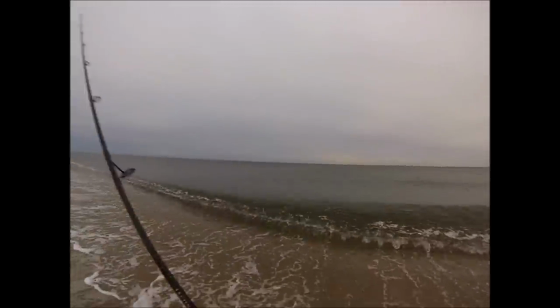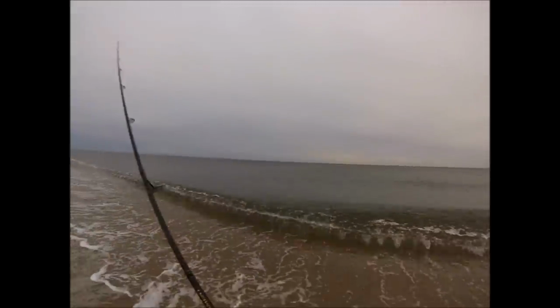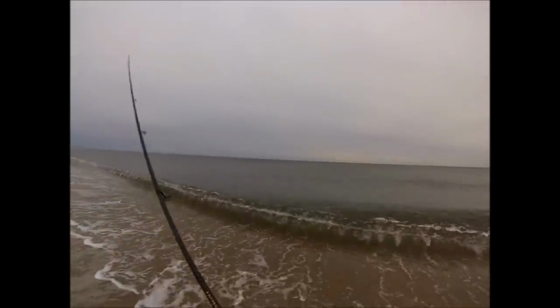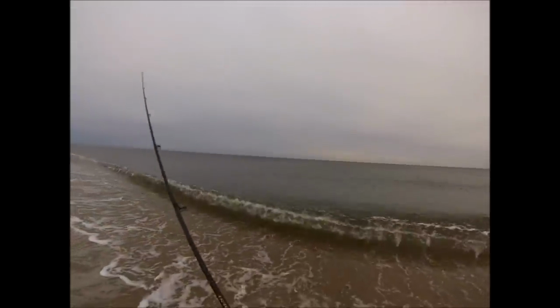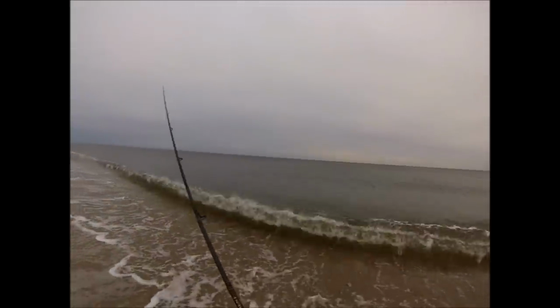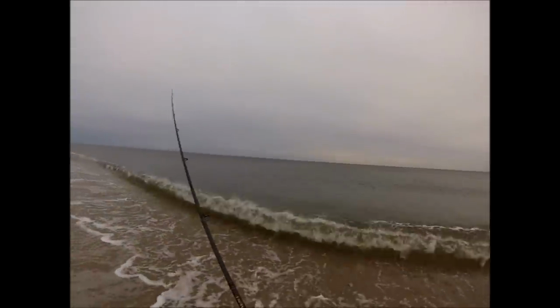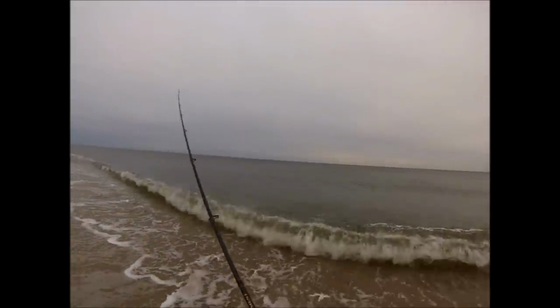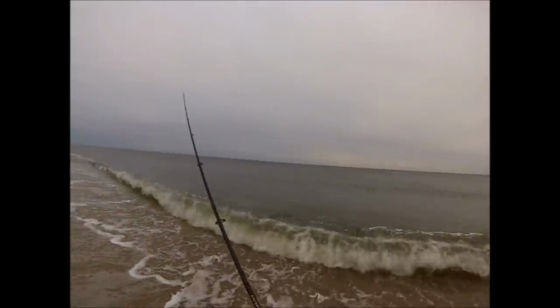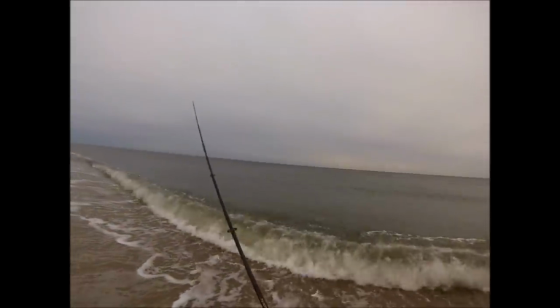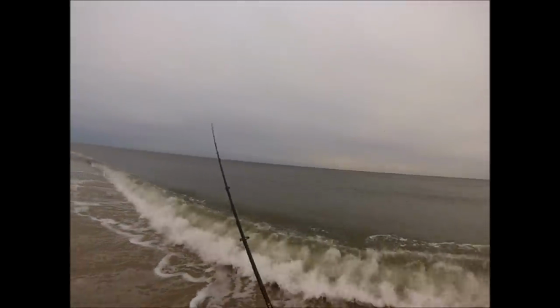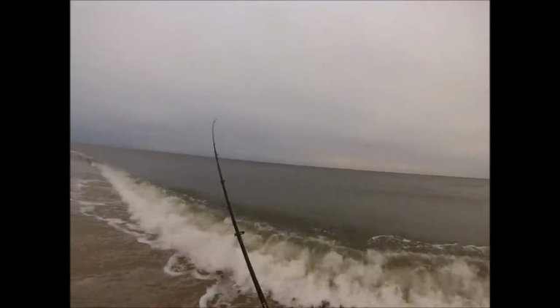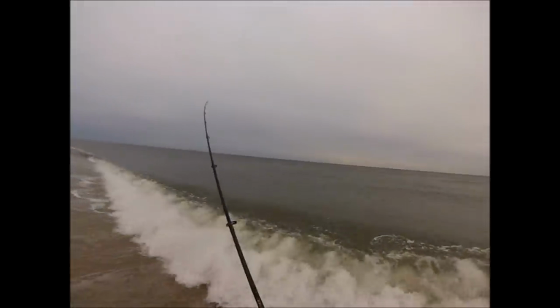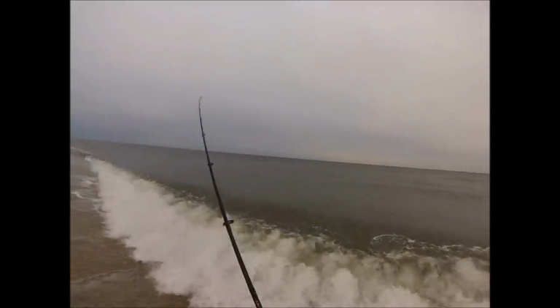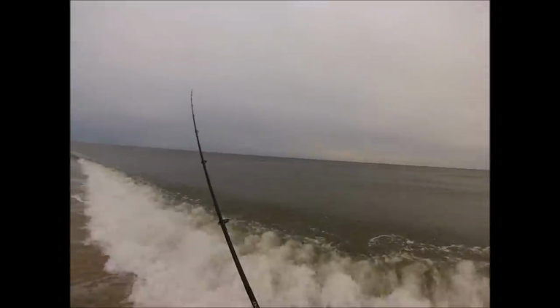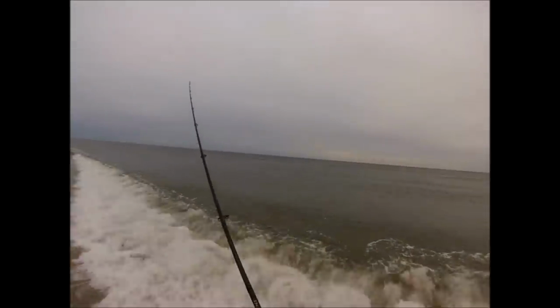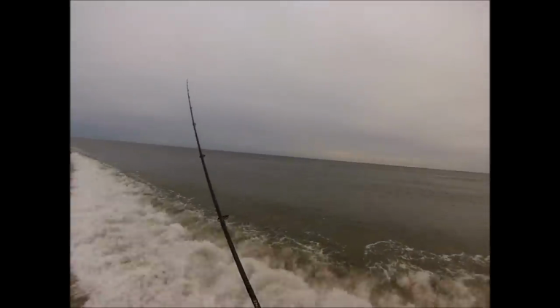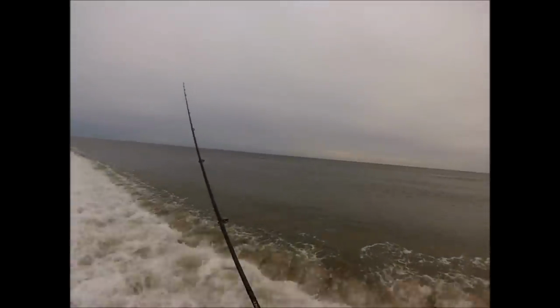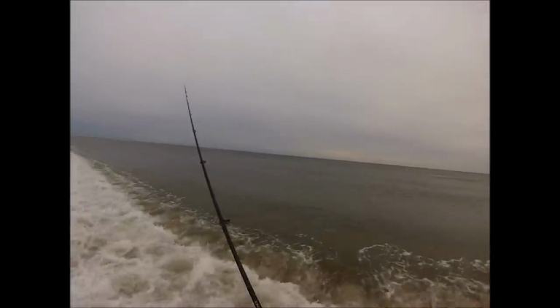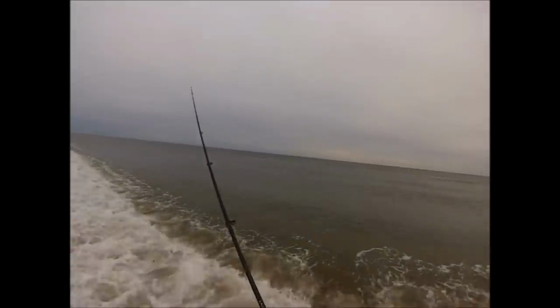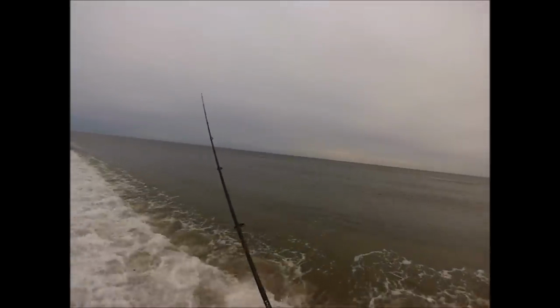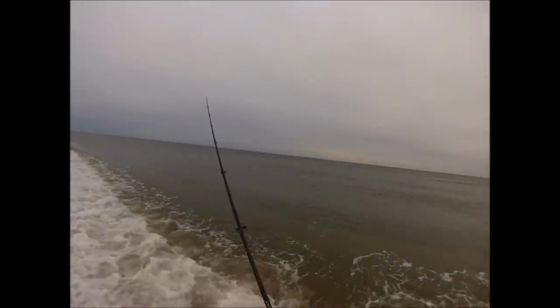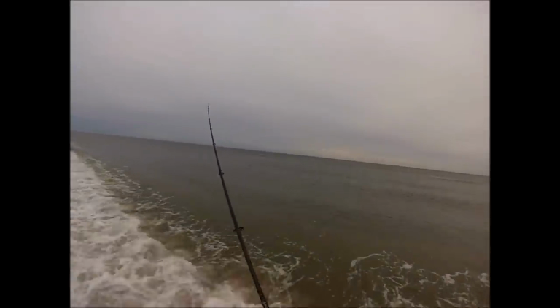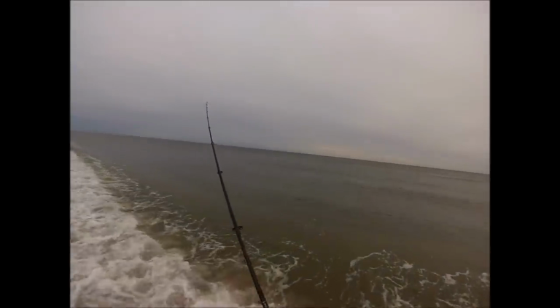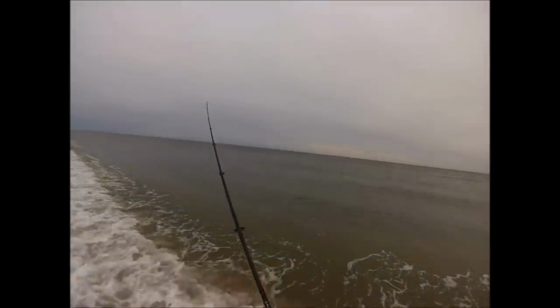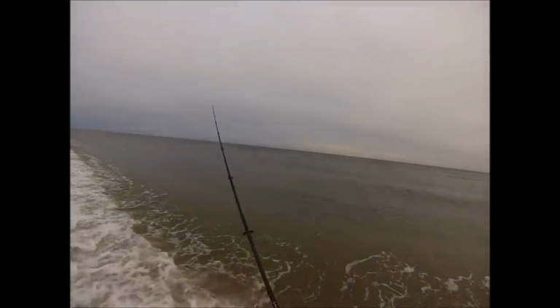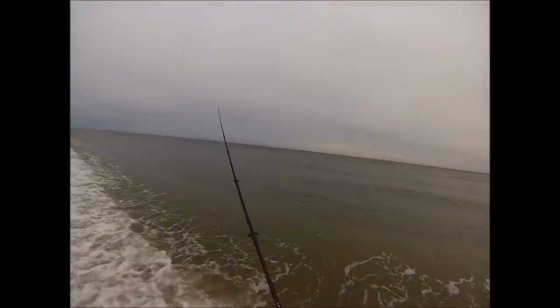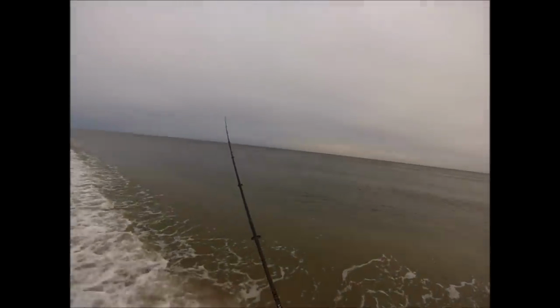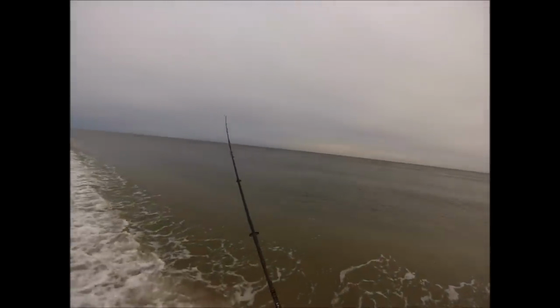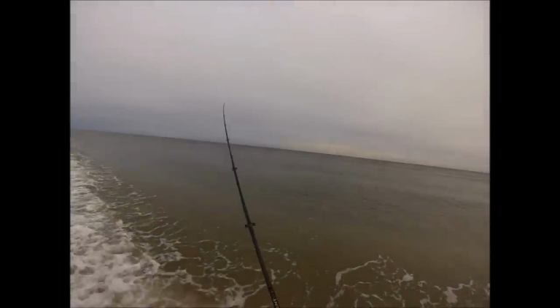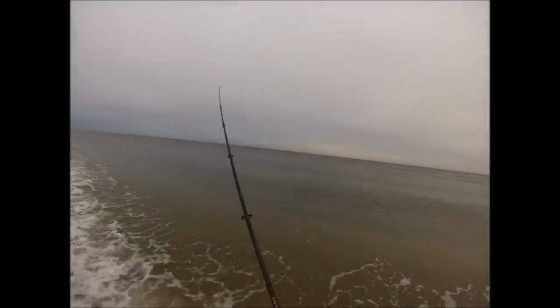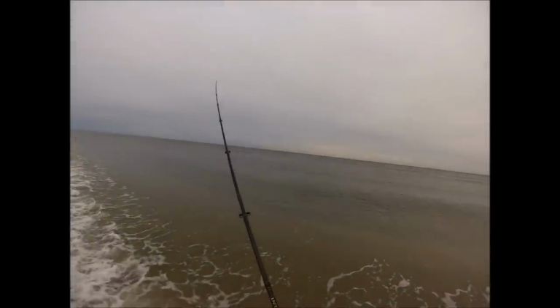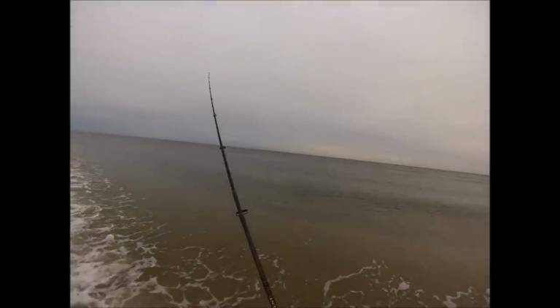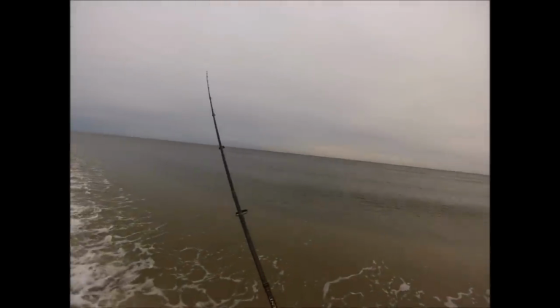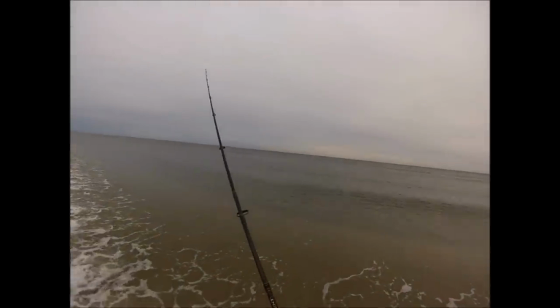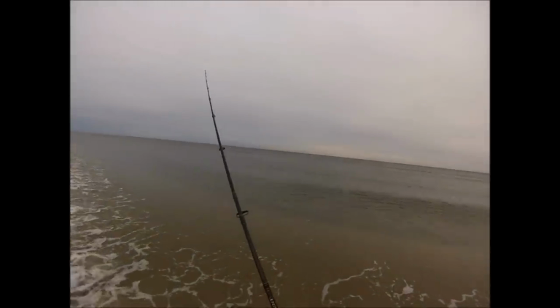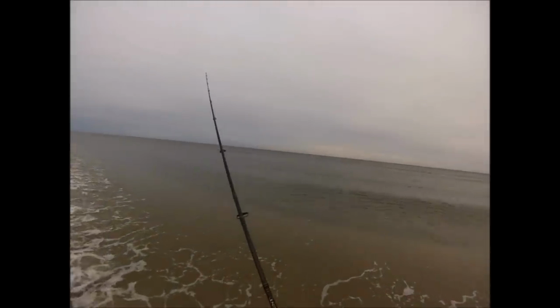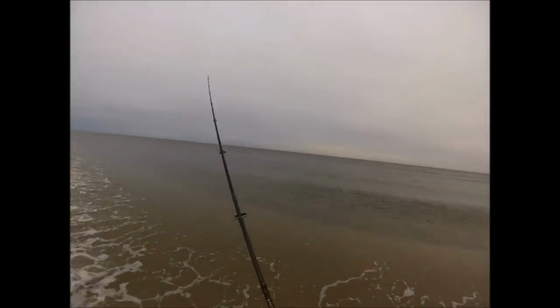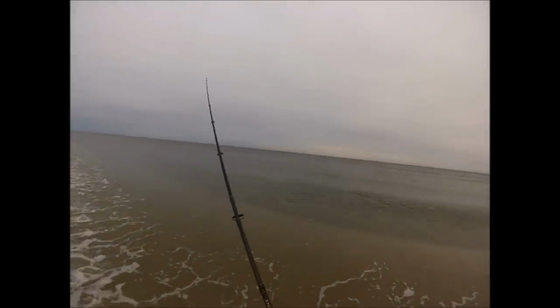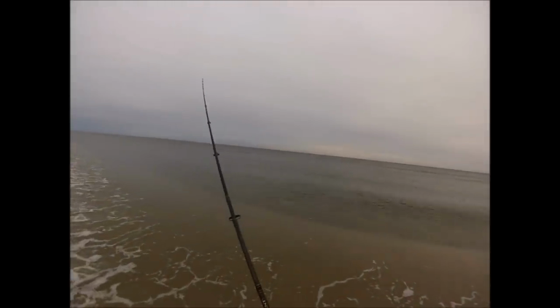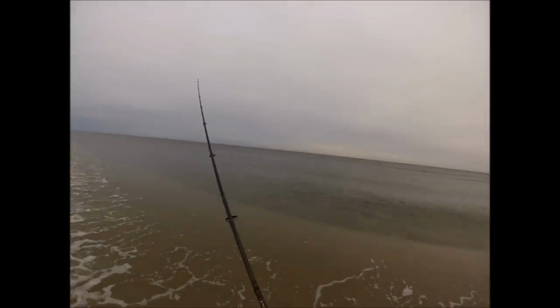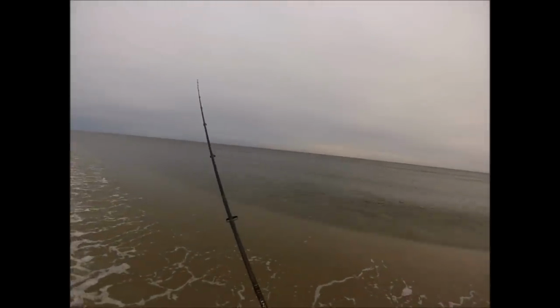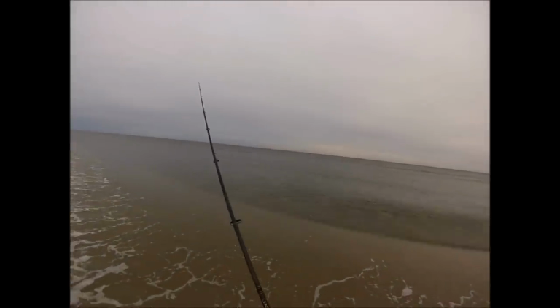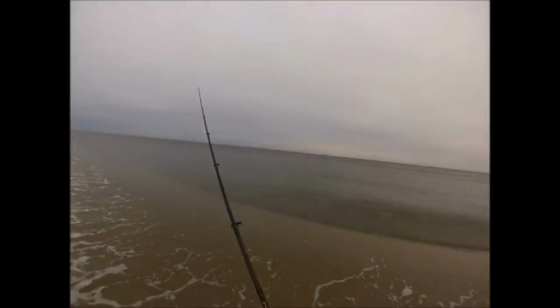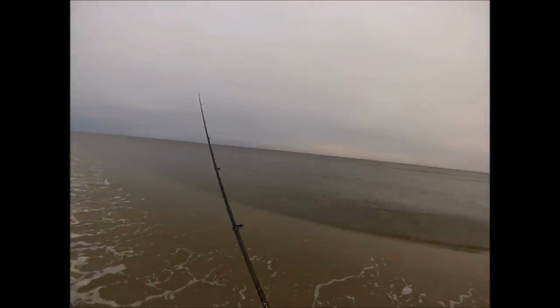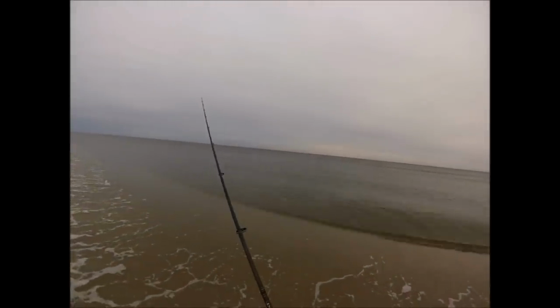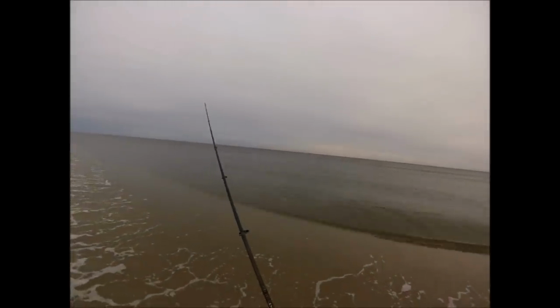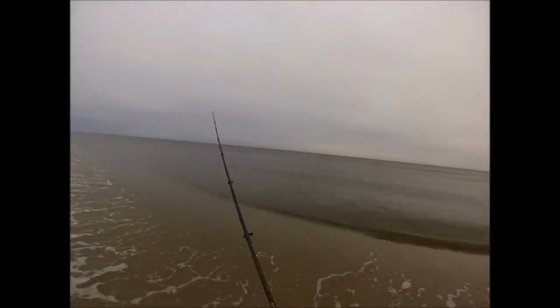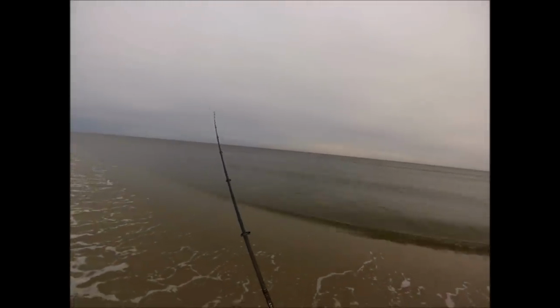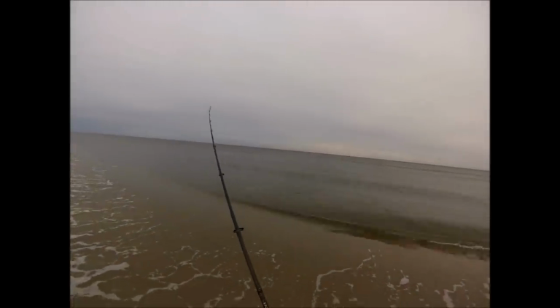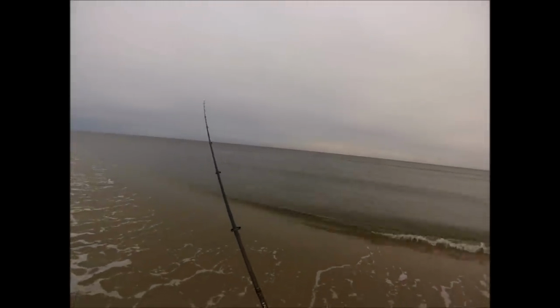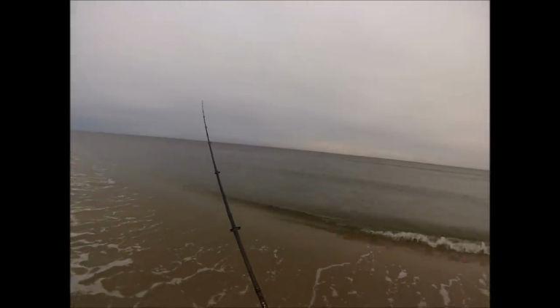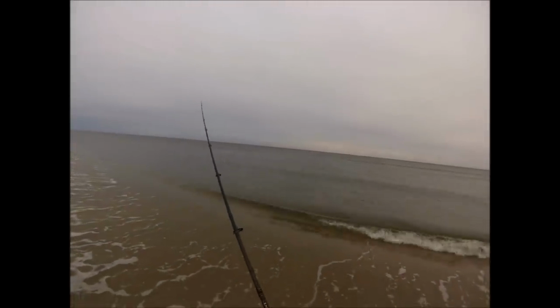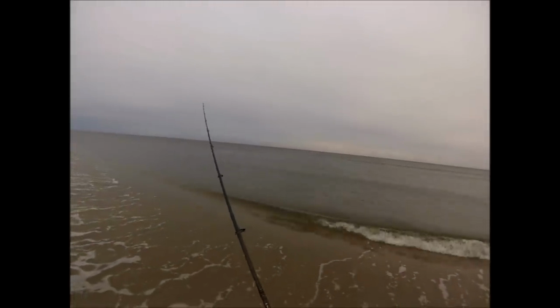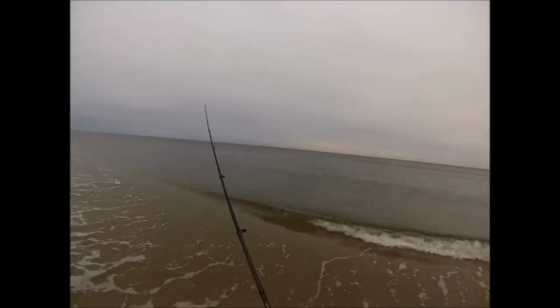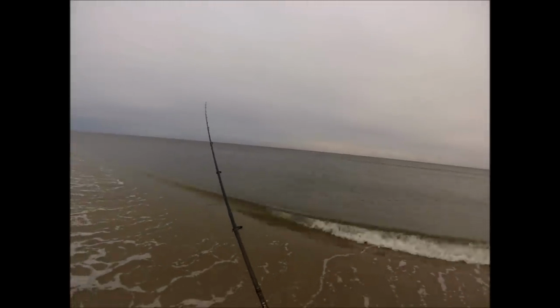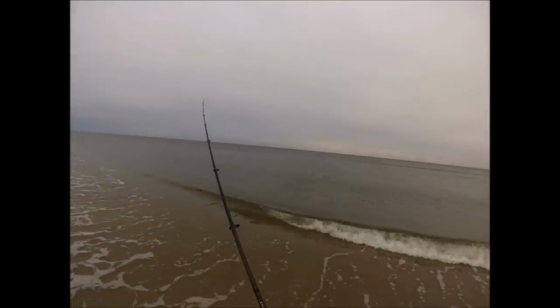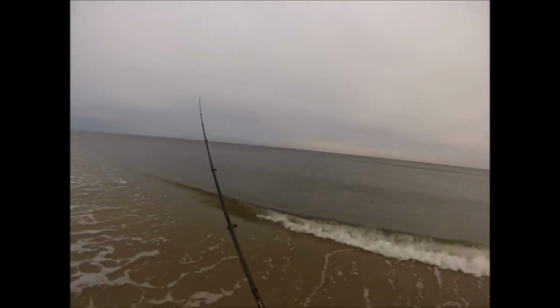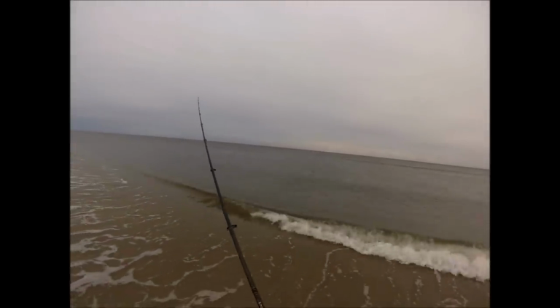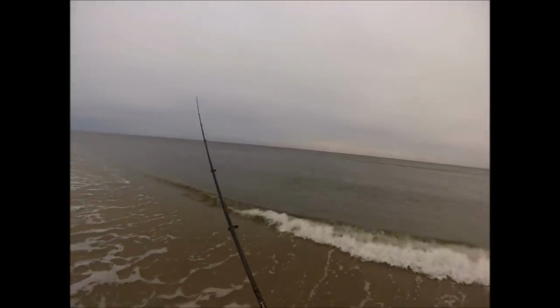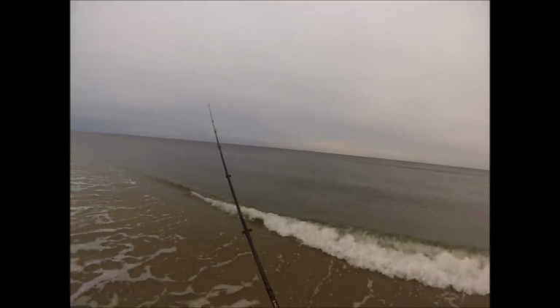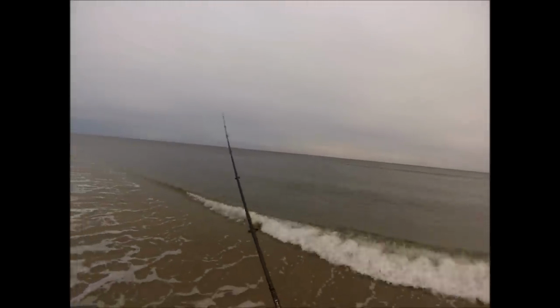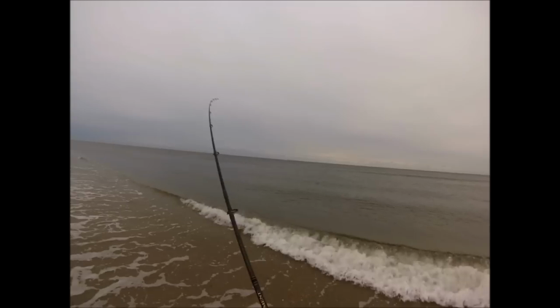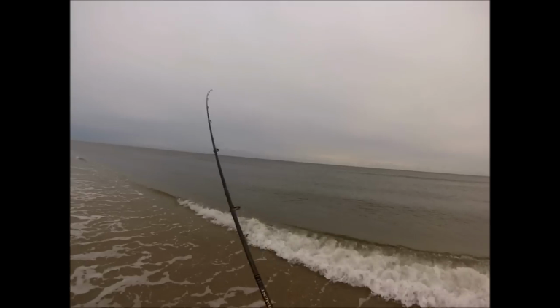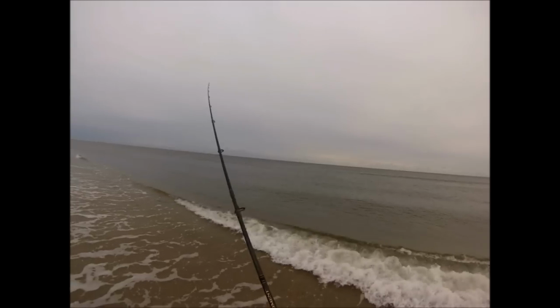I'm pretty sure that was a shad hit. There were some shad around and they were hitting on the end of the cast, and I did hook a couple of those.